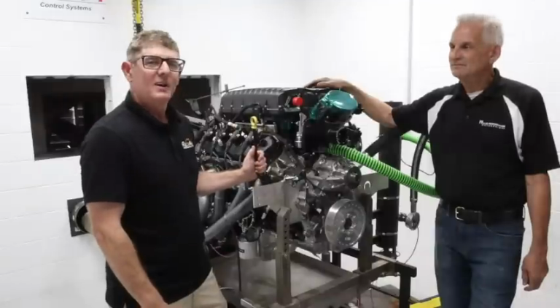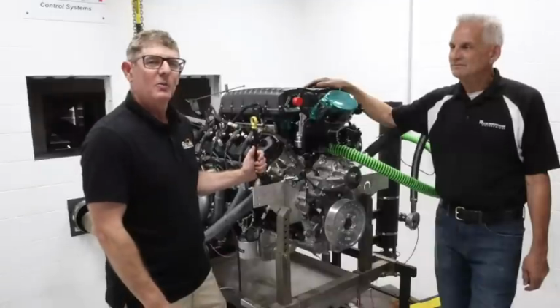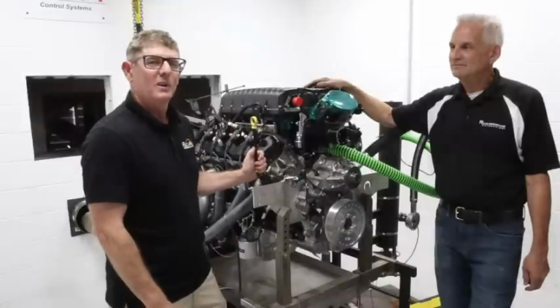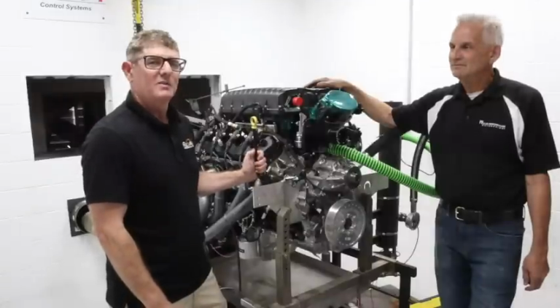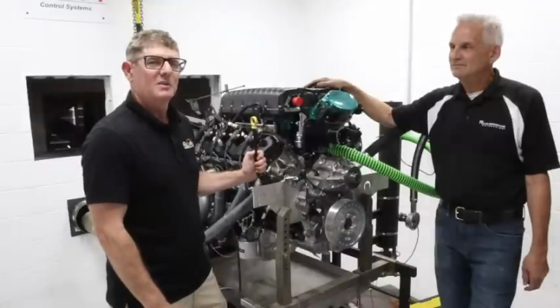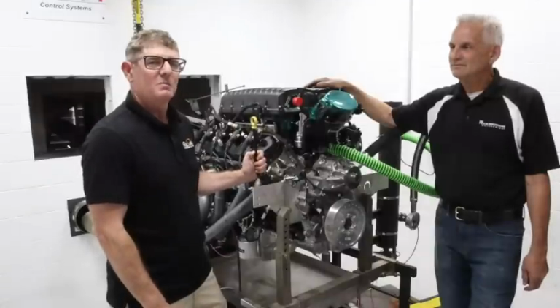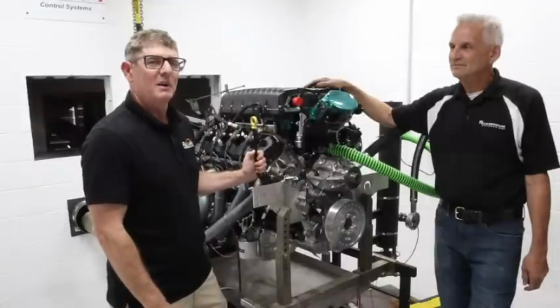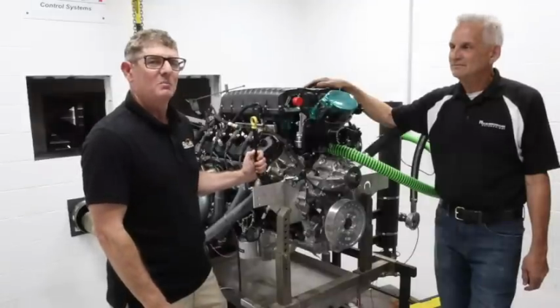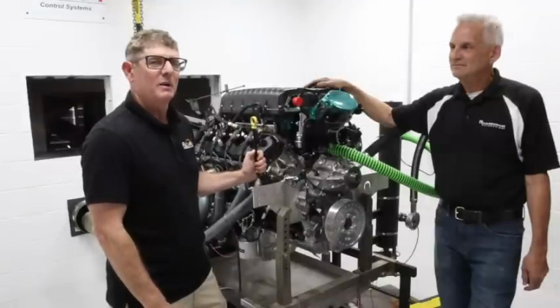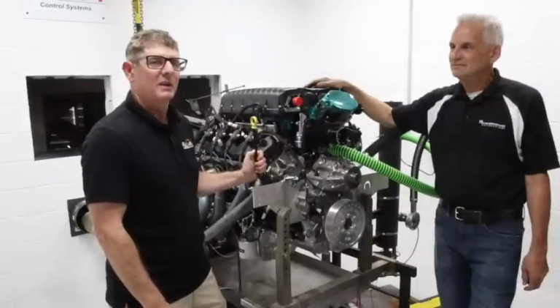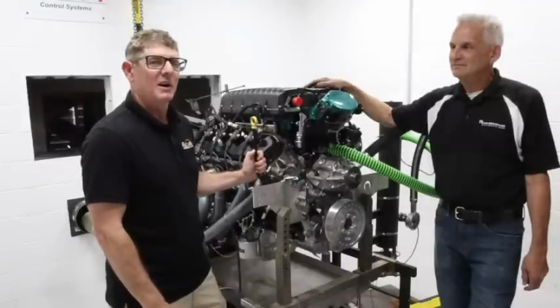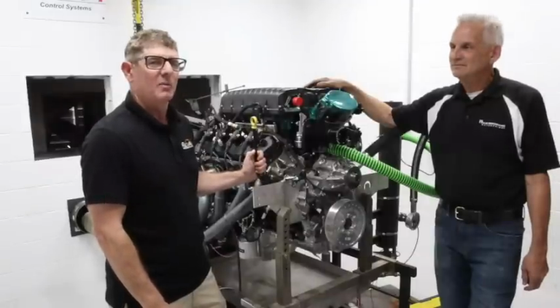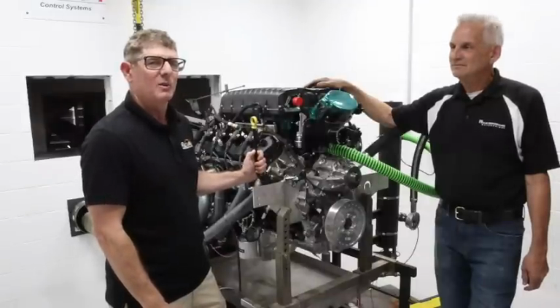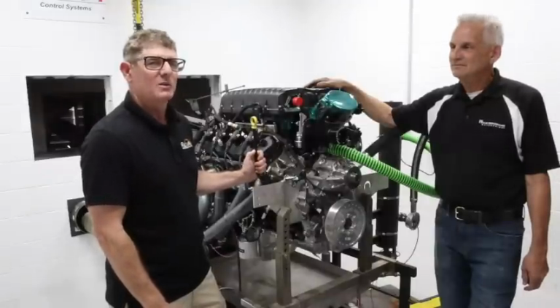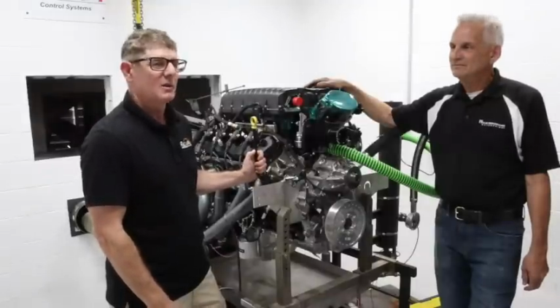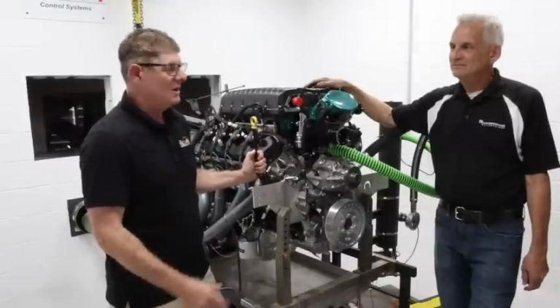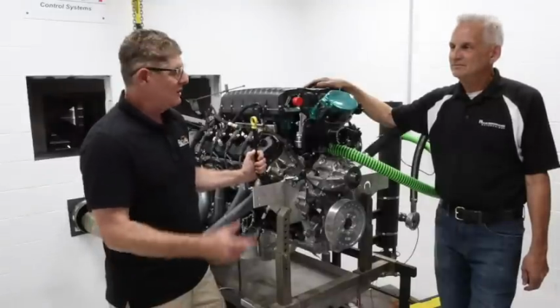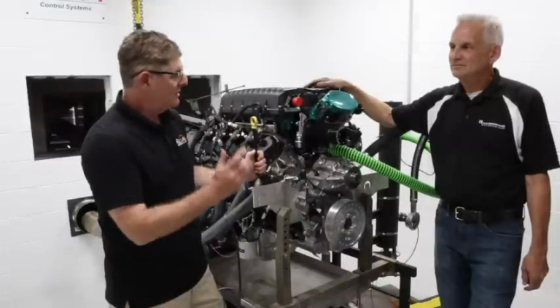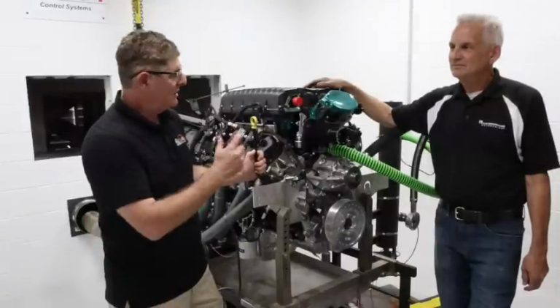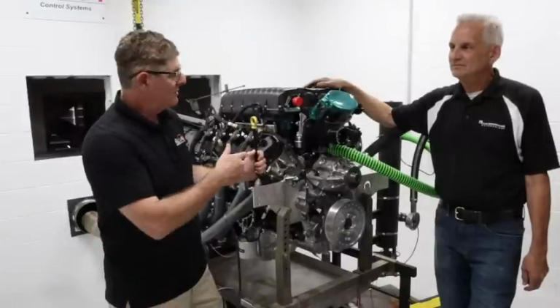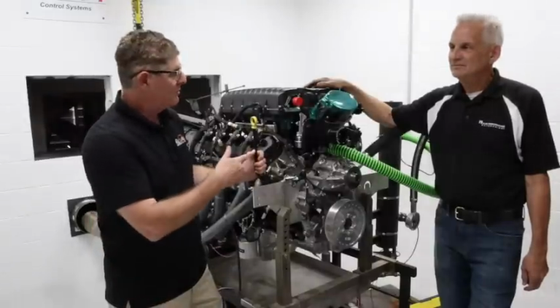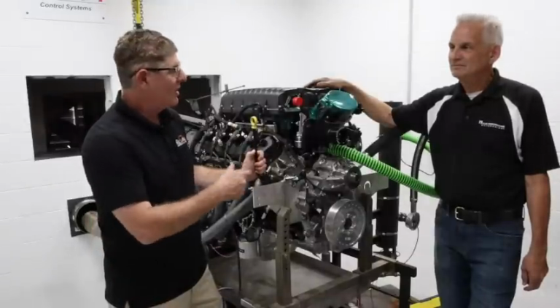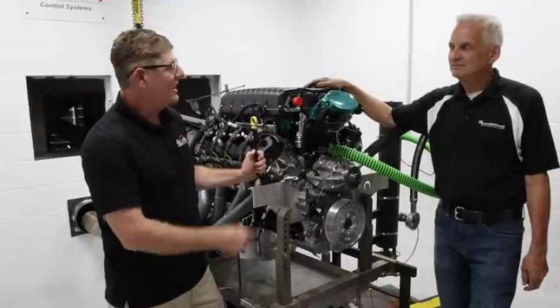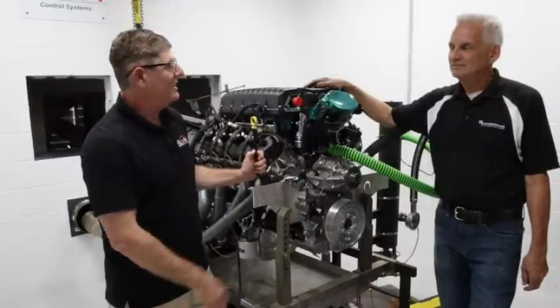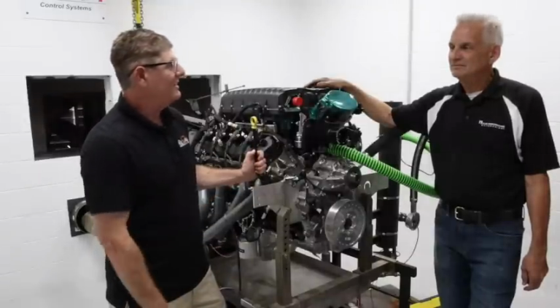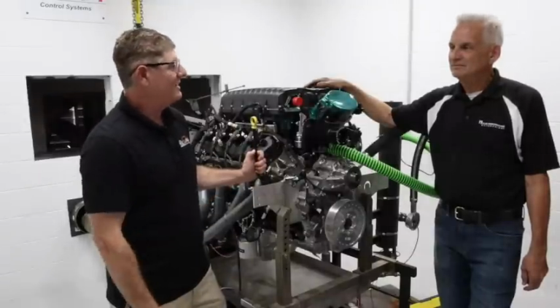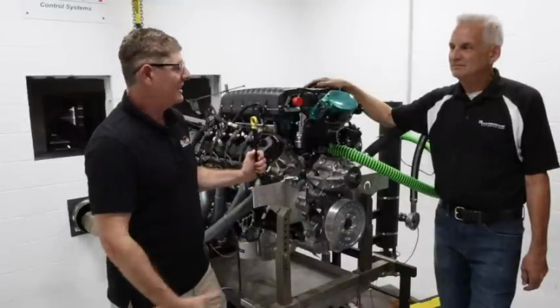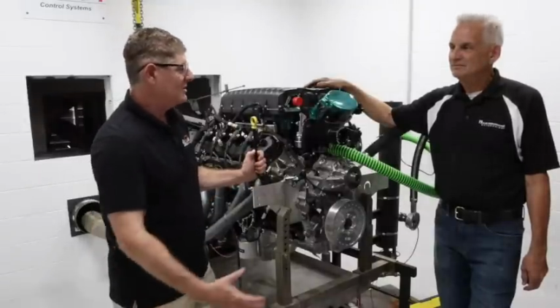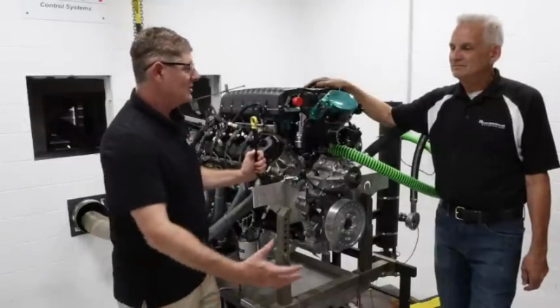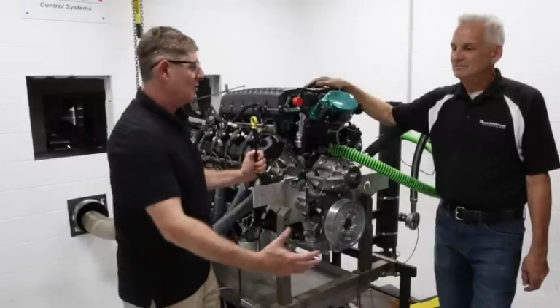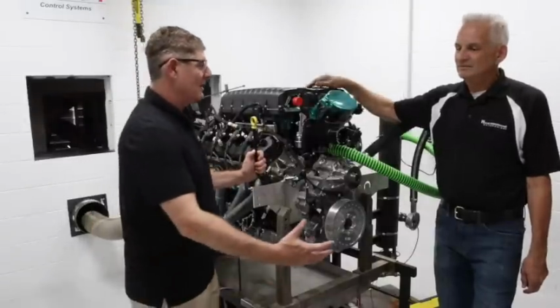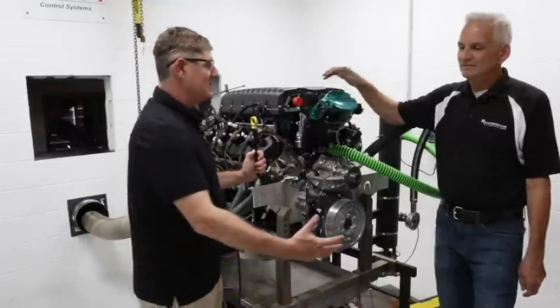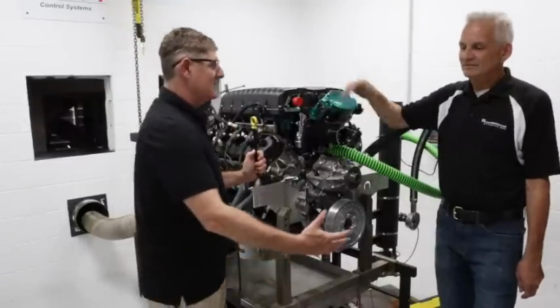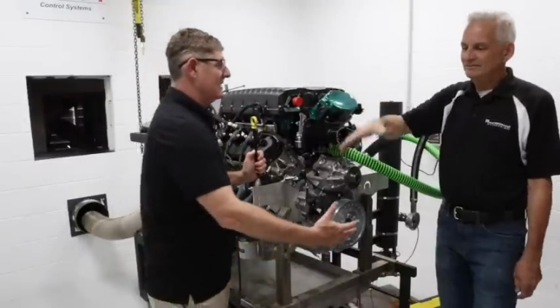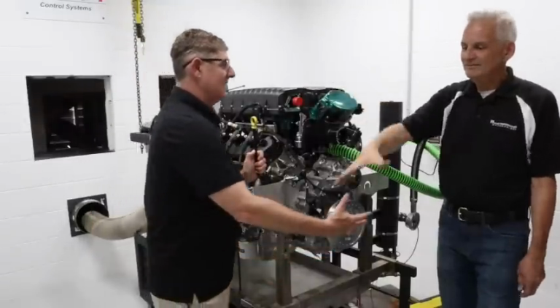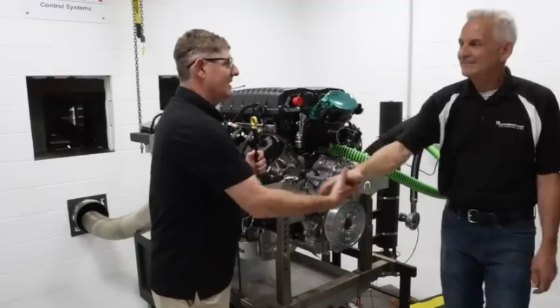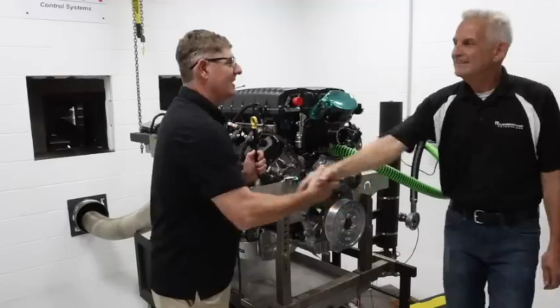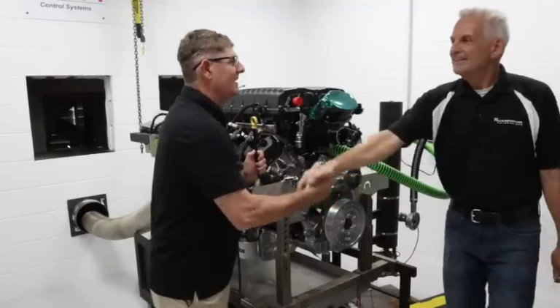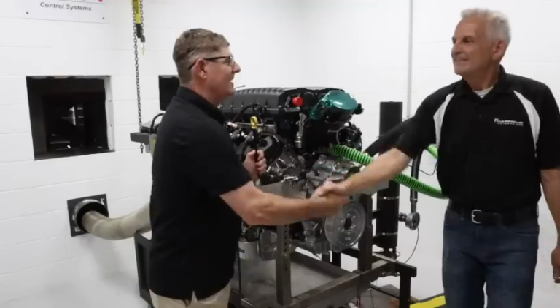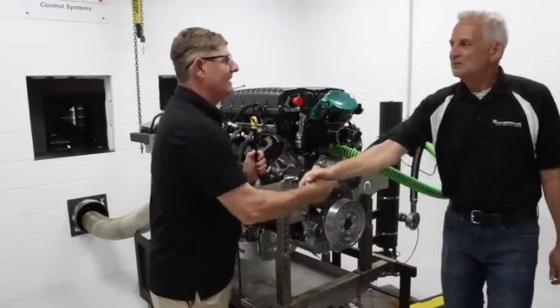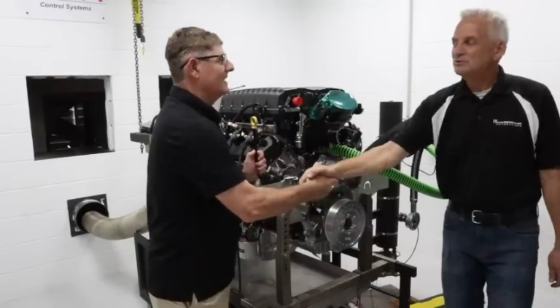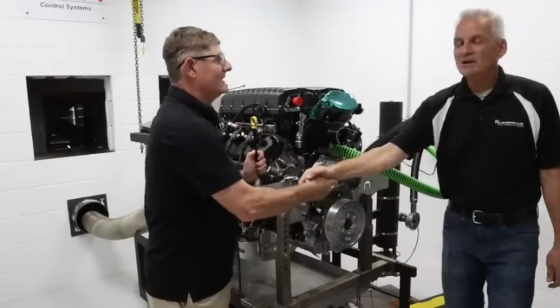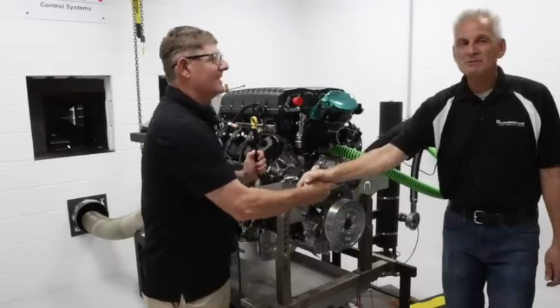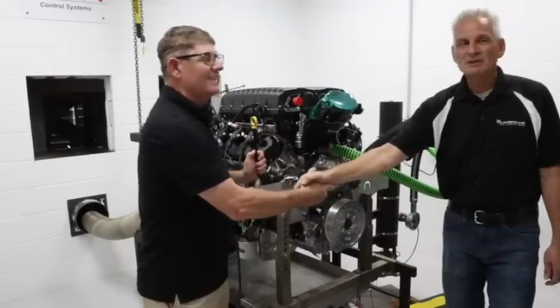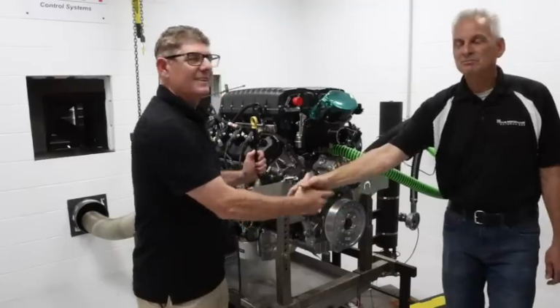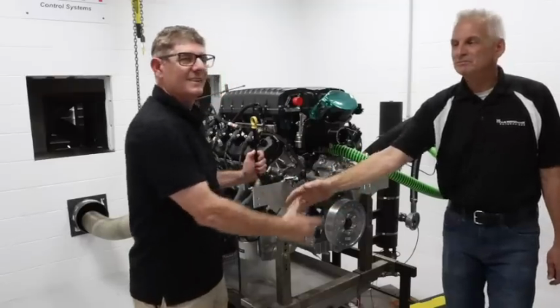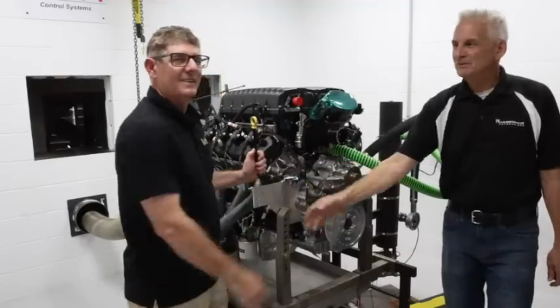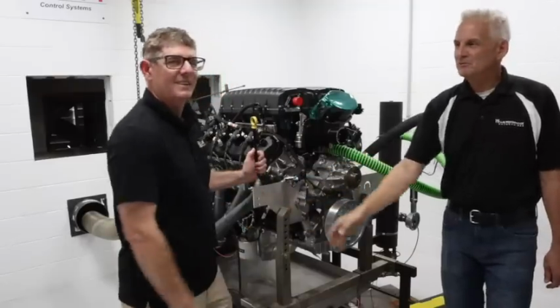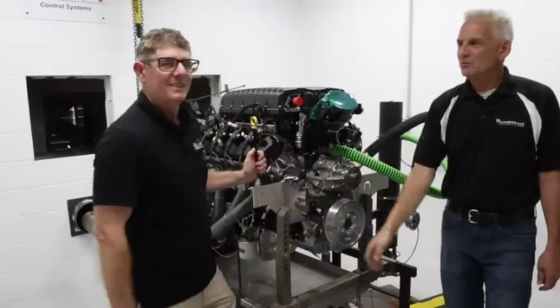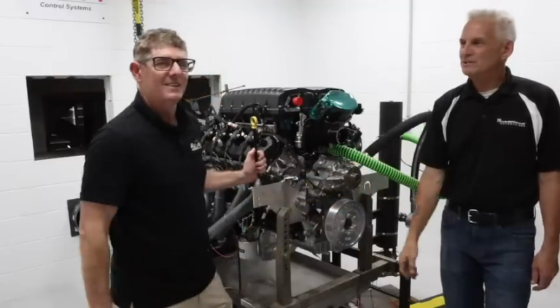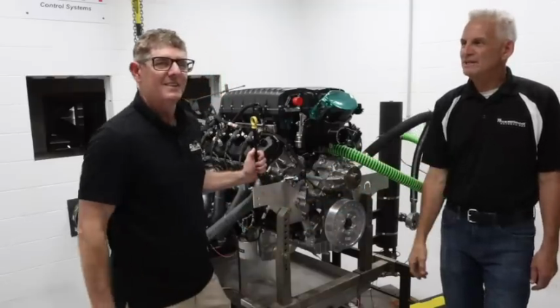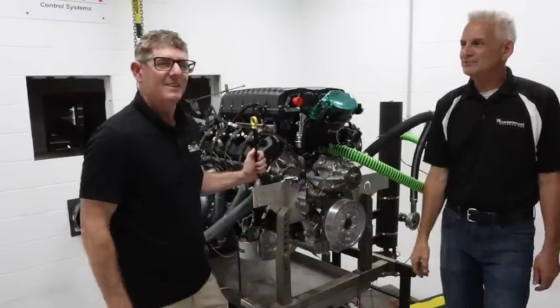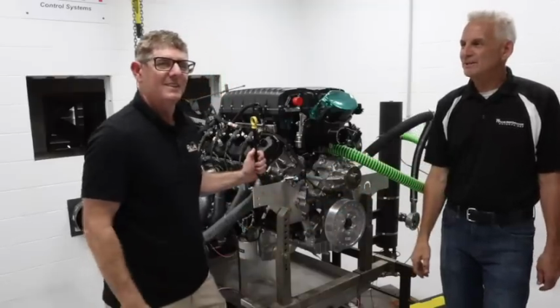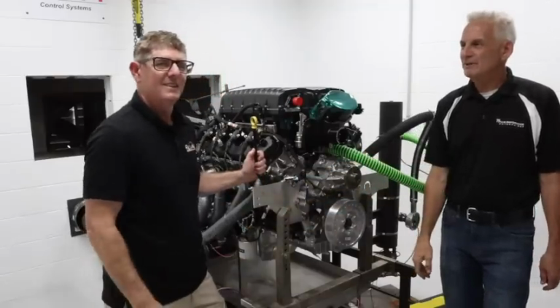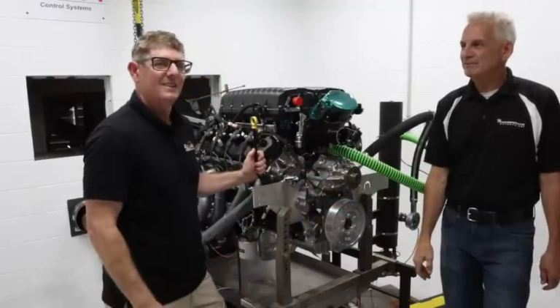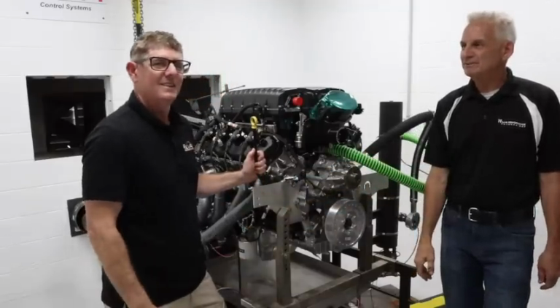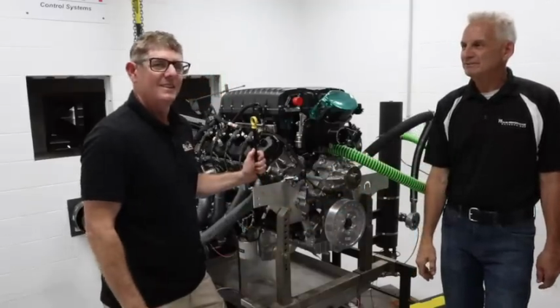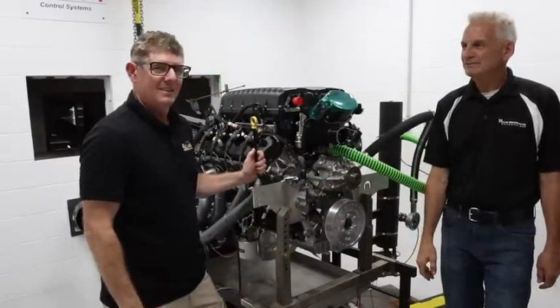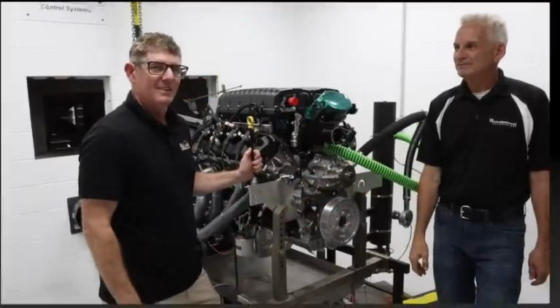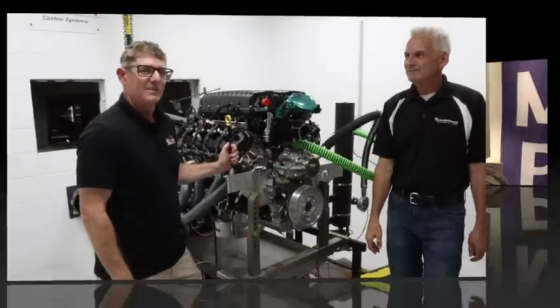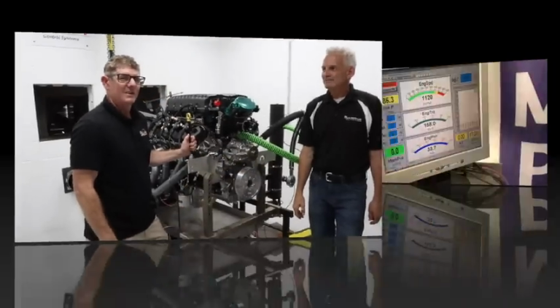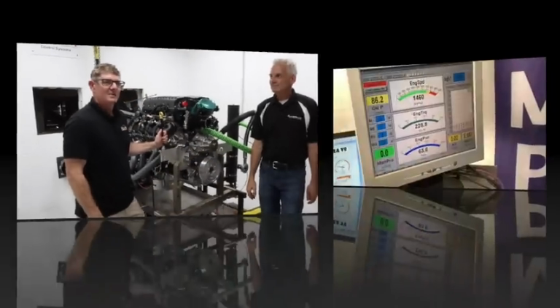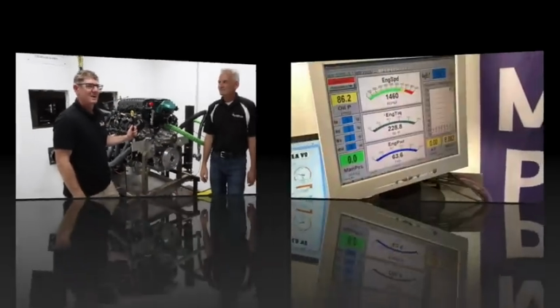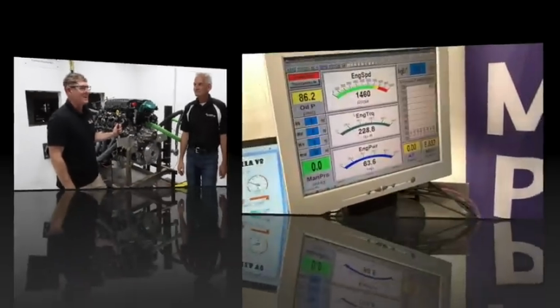Brian, thank you so much. Thanks for coming up, look forward to next time, Evan. Thanks a lot.